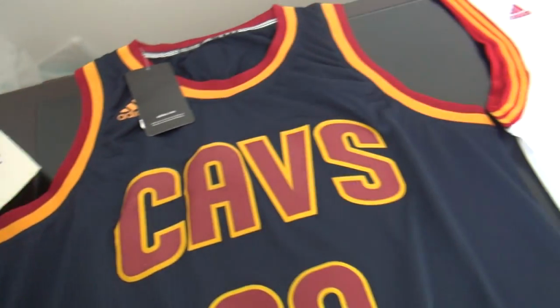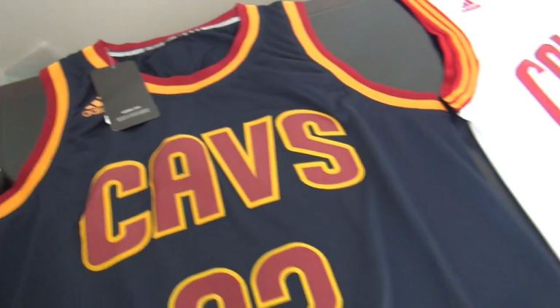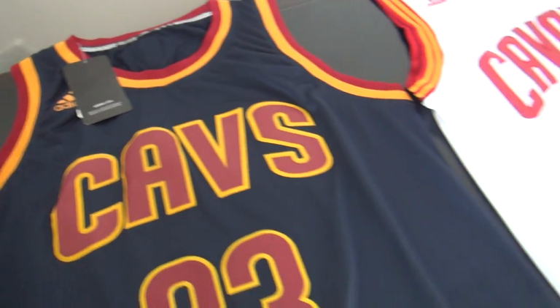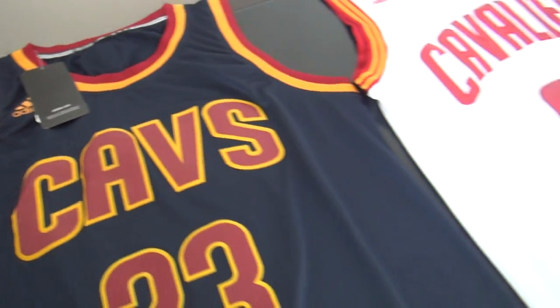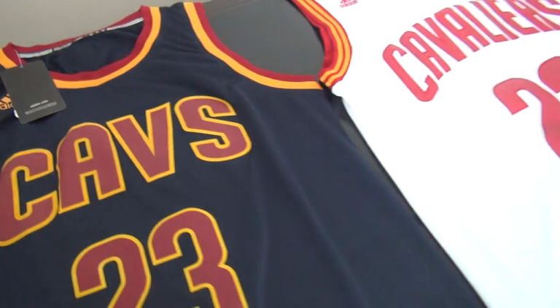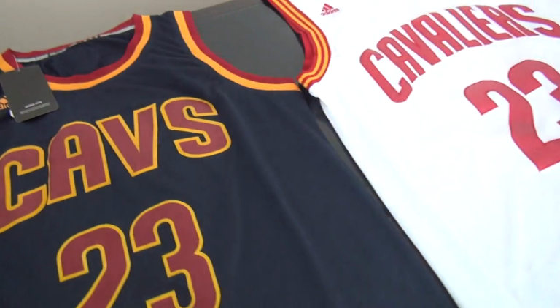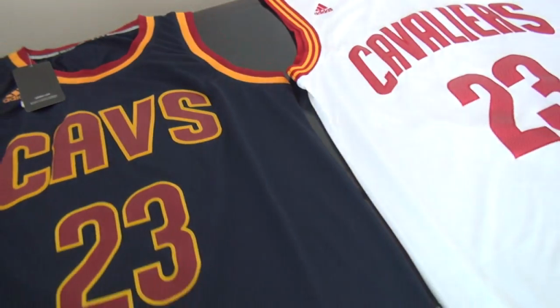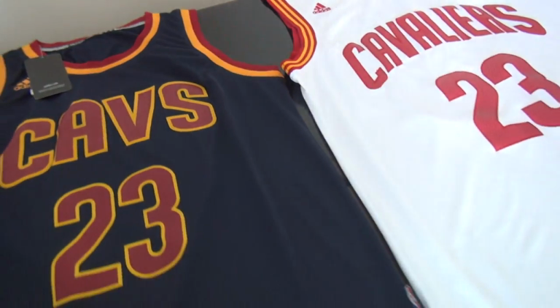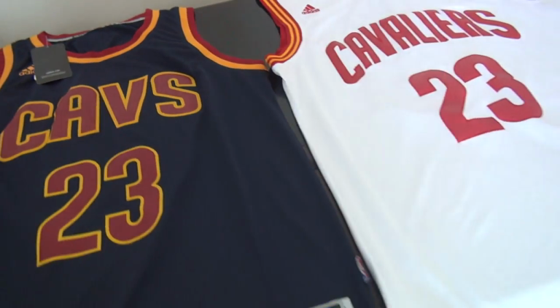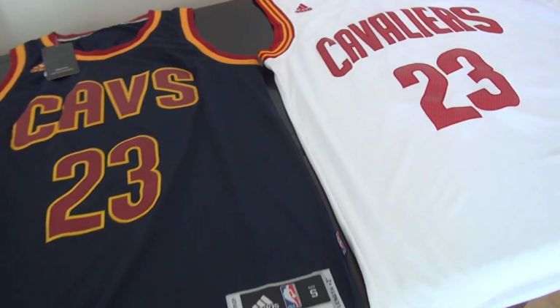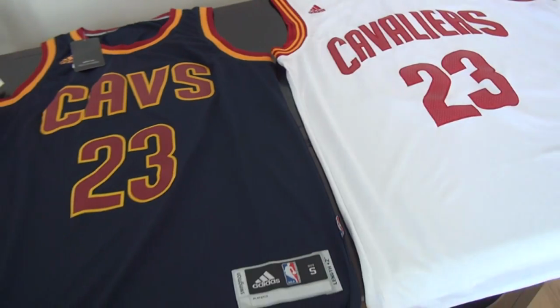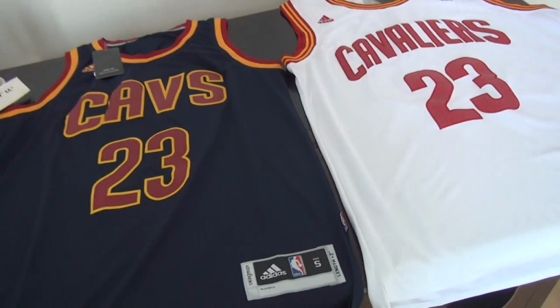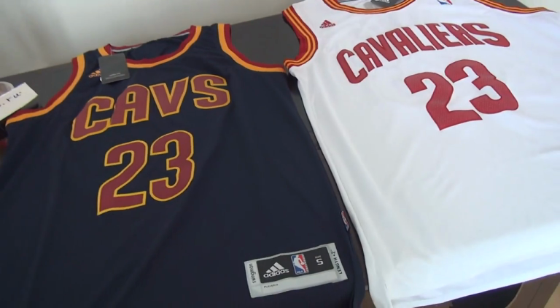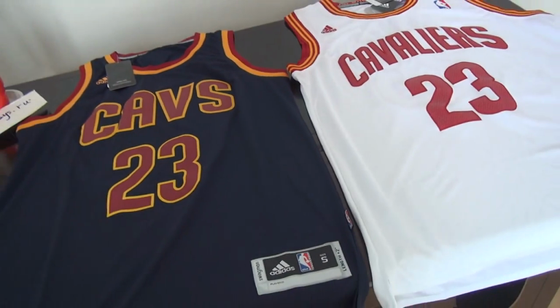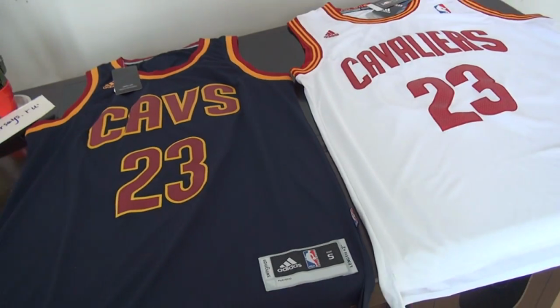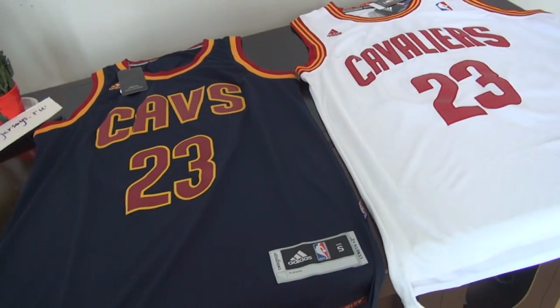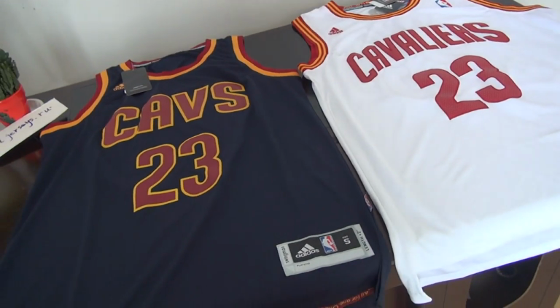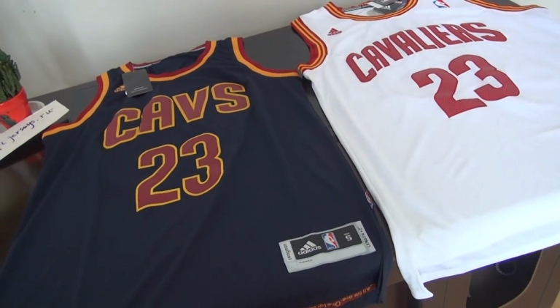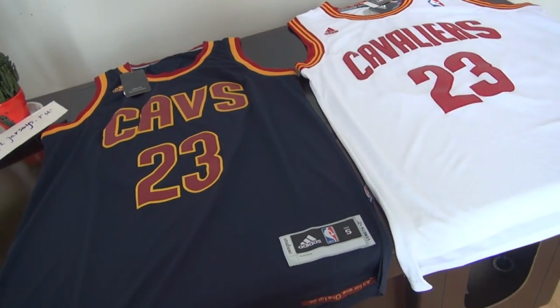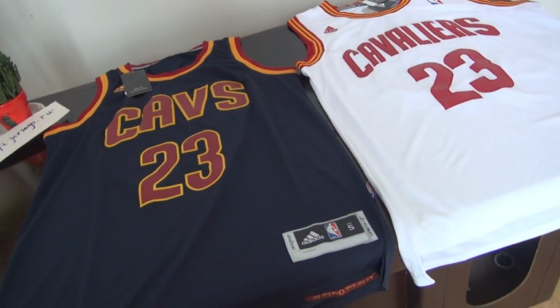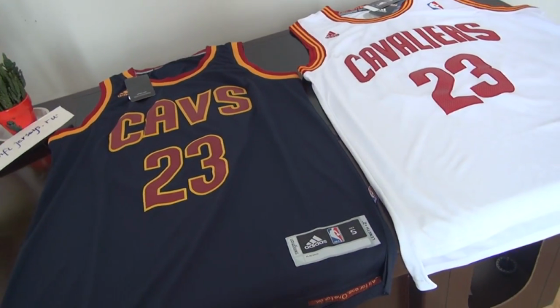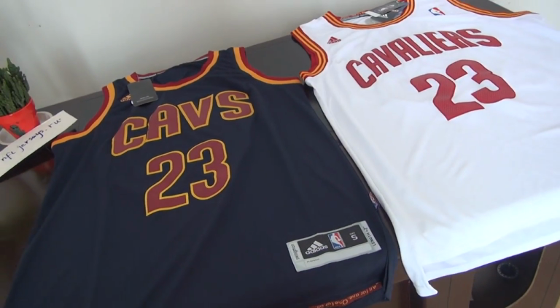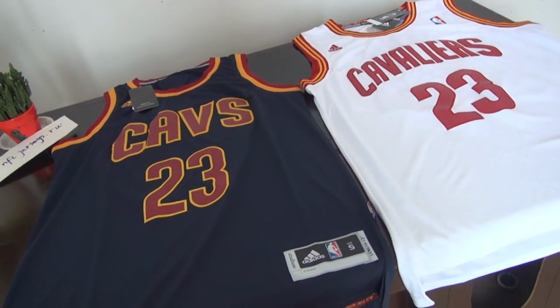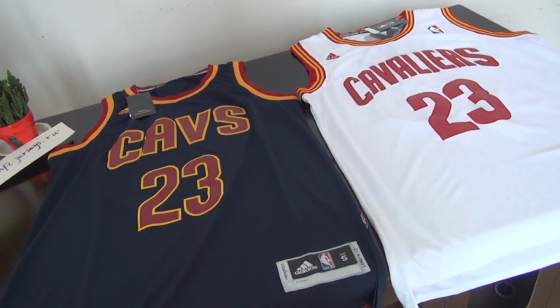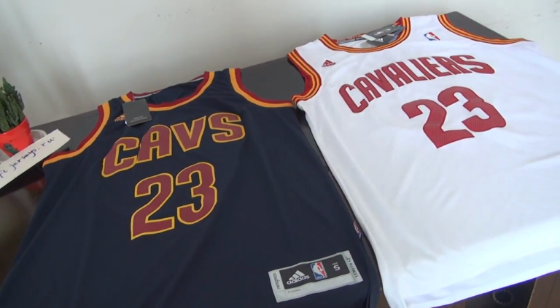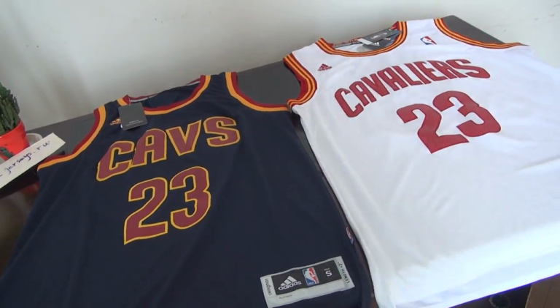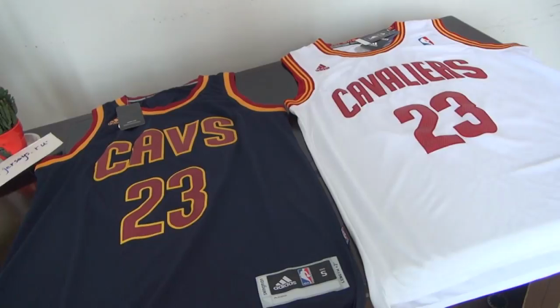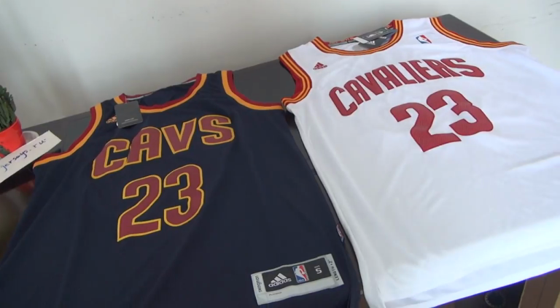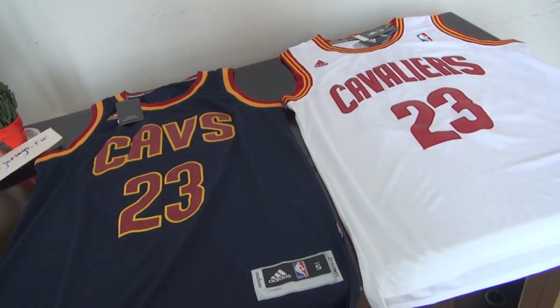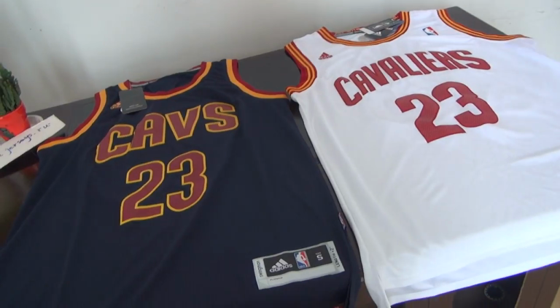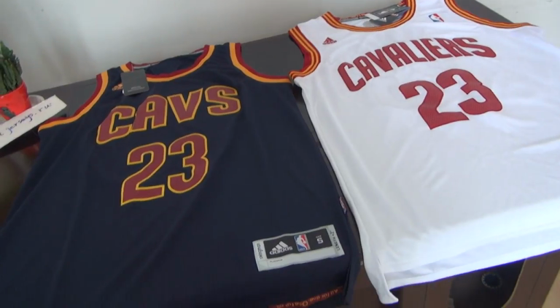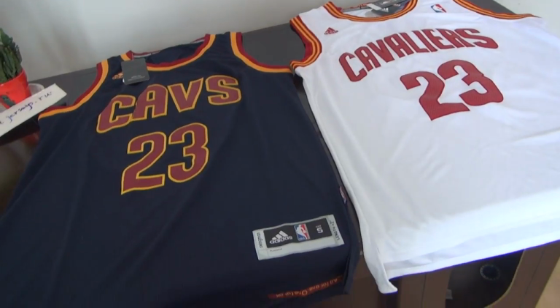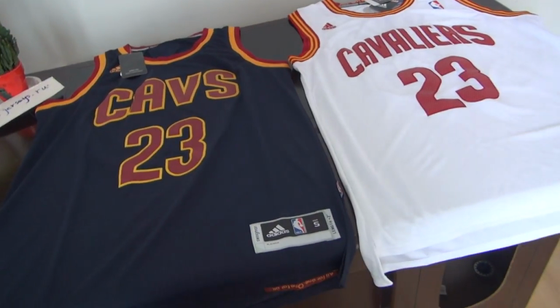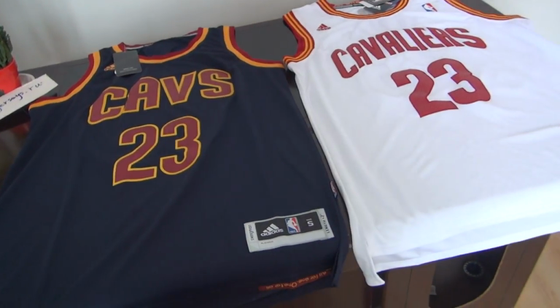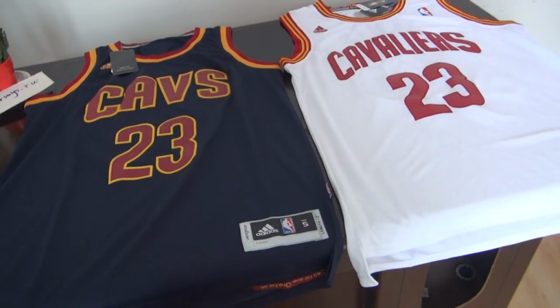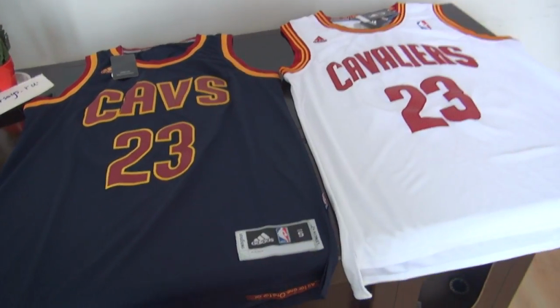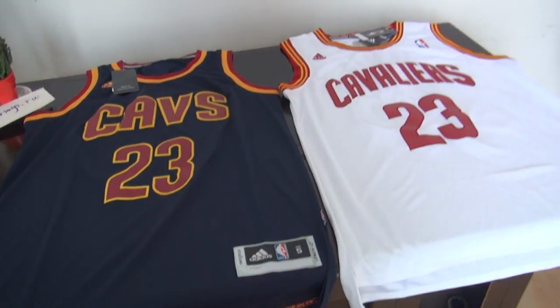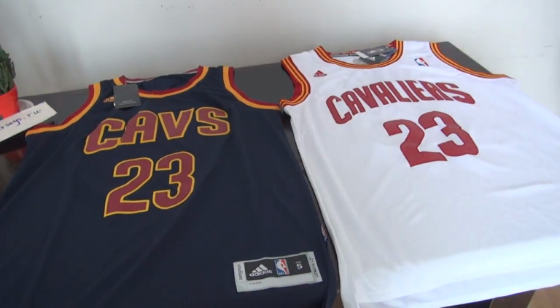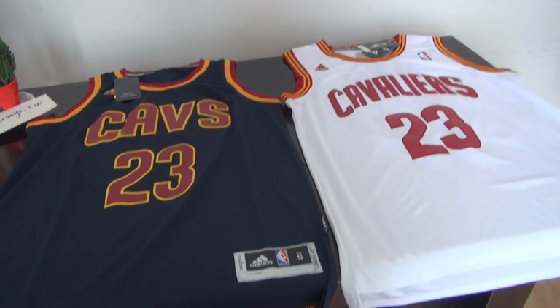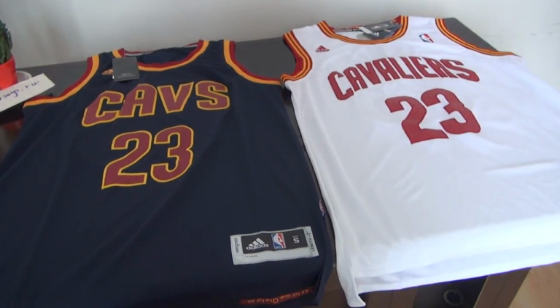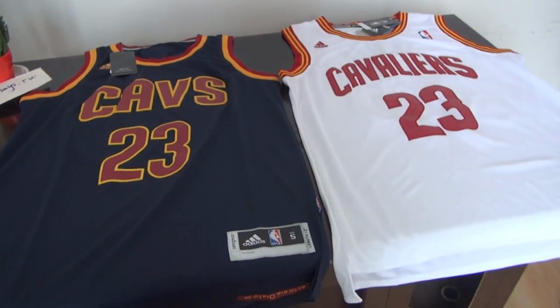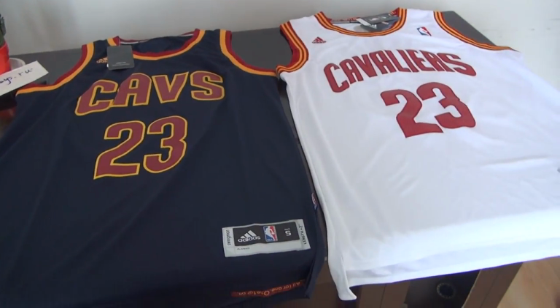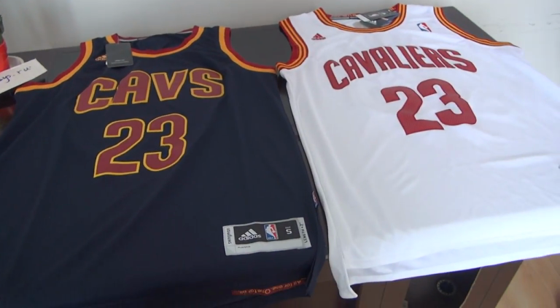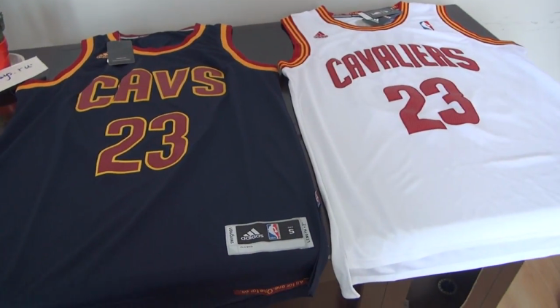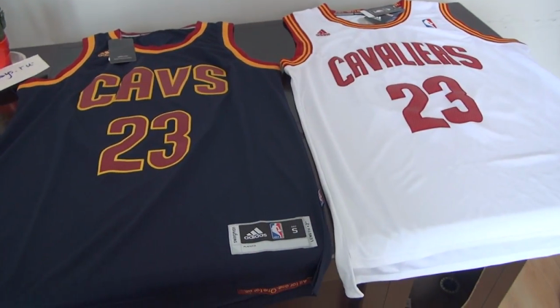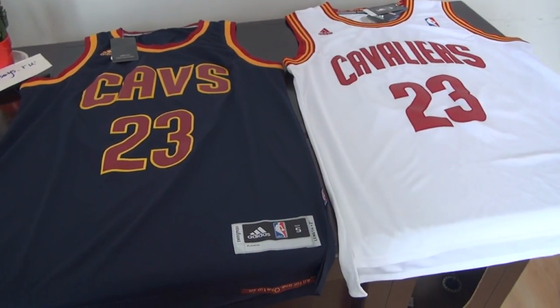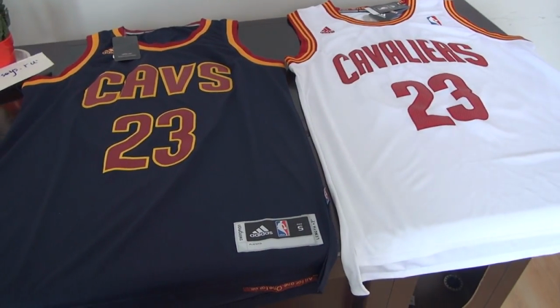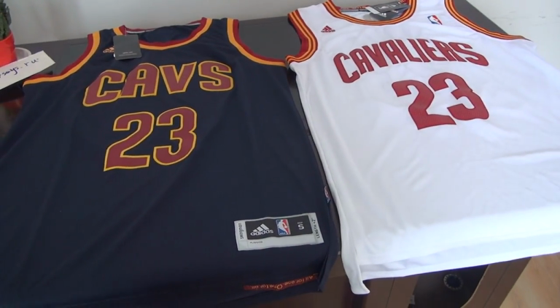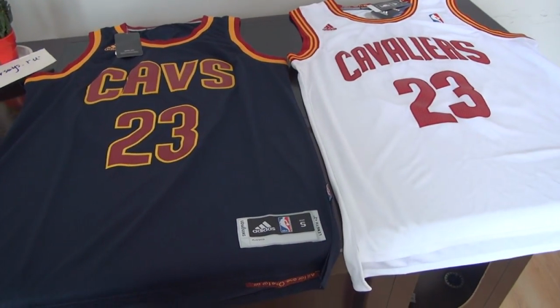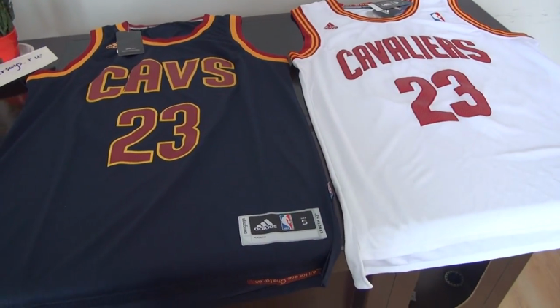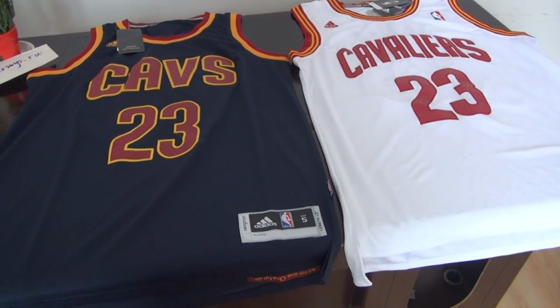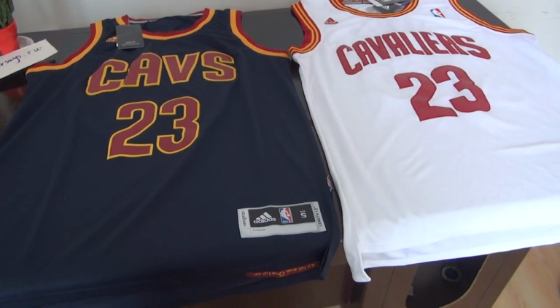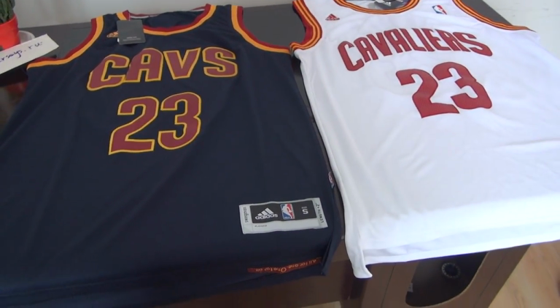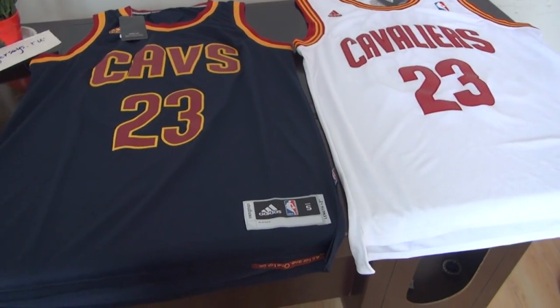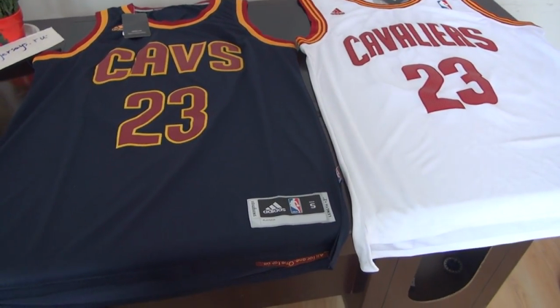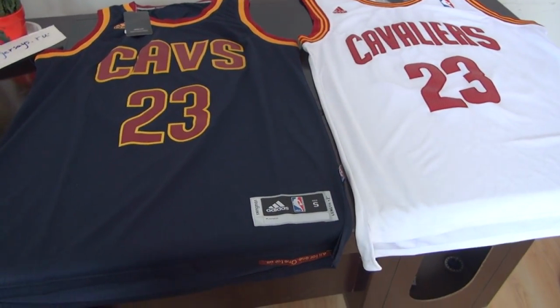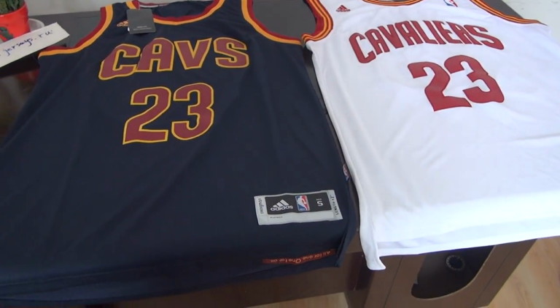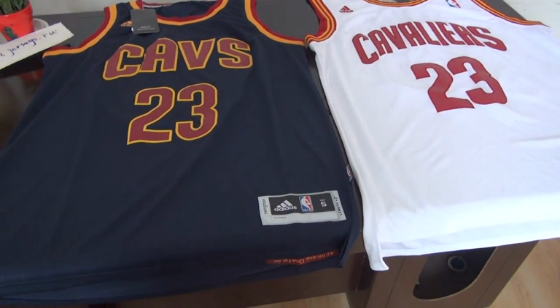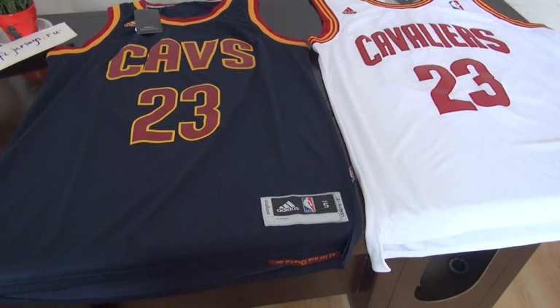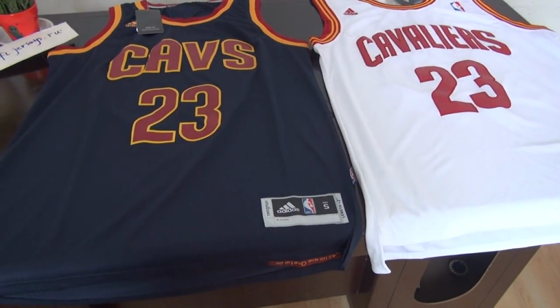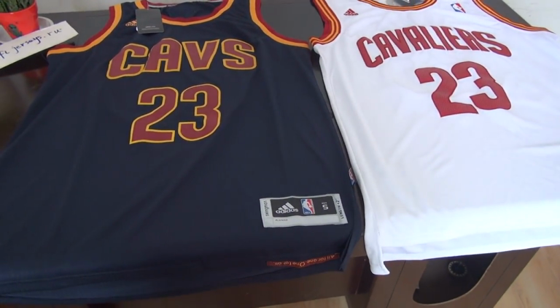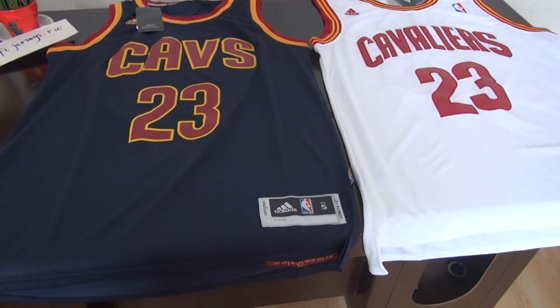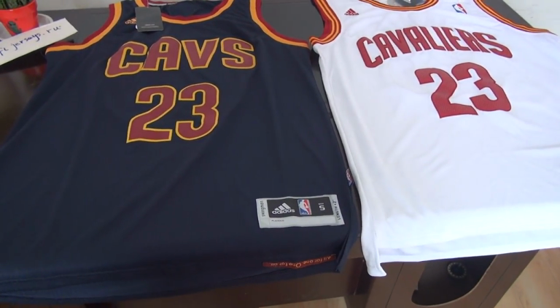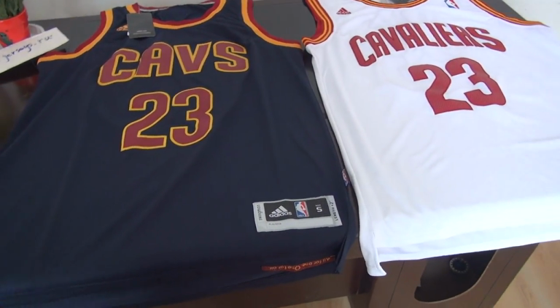Today's review is for two jerseys — number 23 from the Cavaliers. I have both layers here.